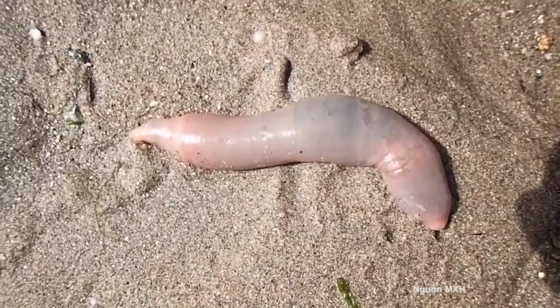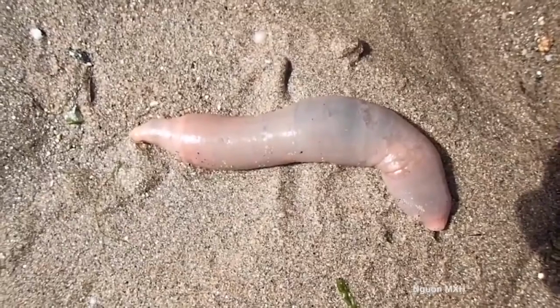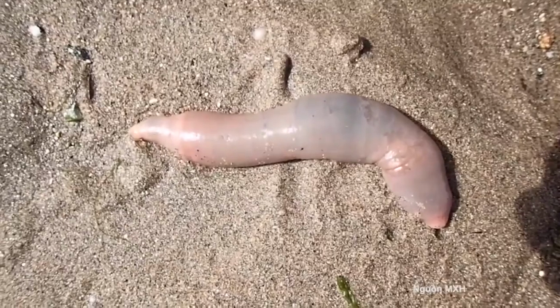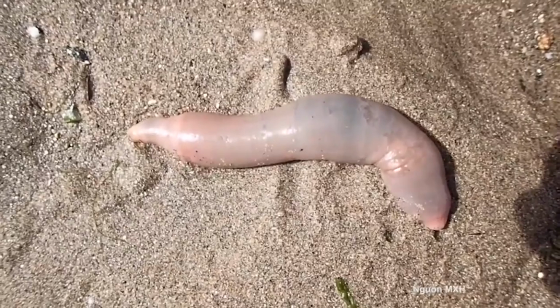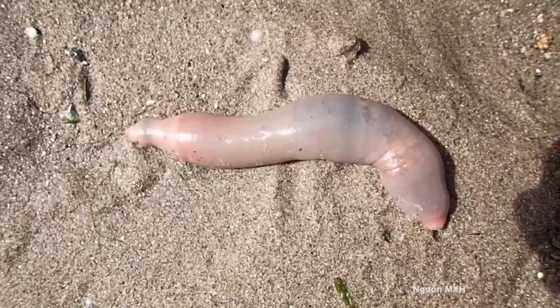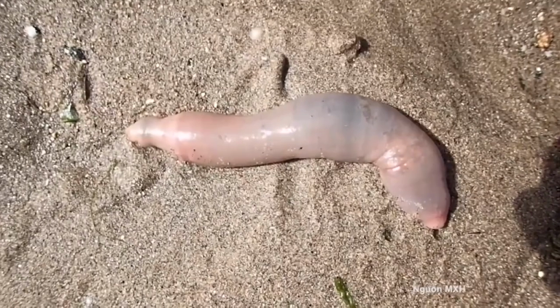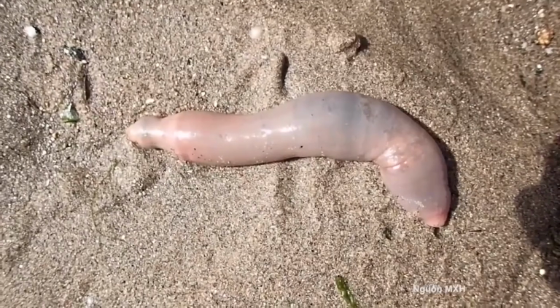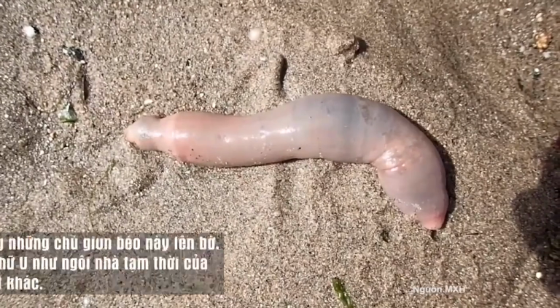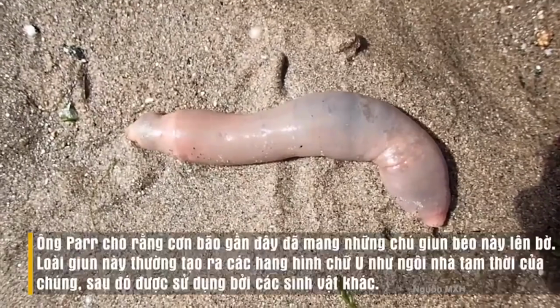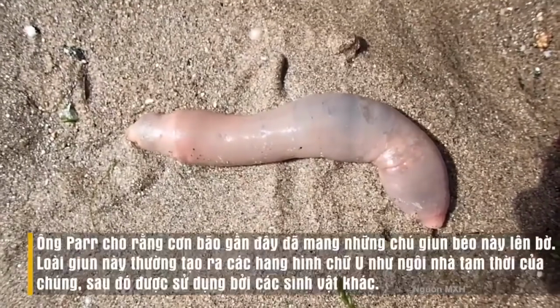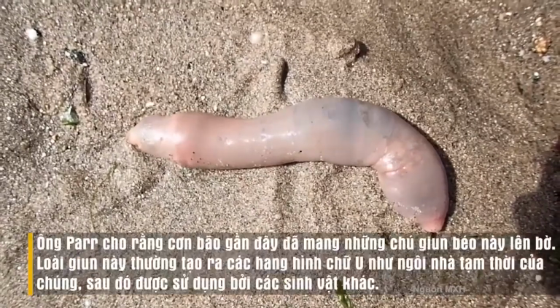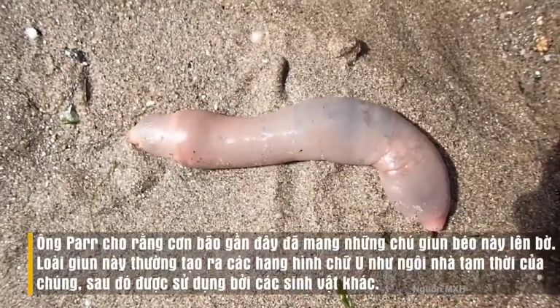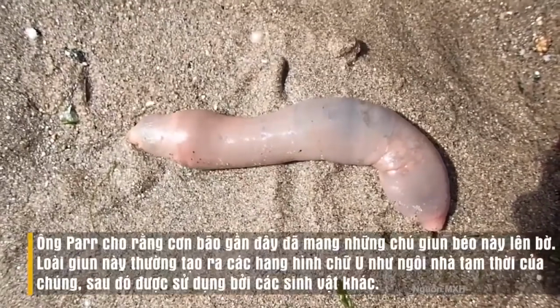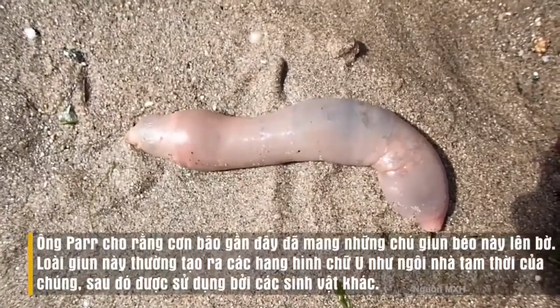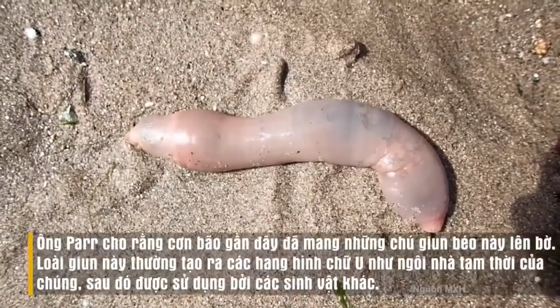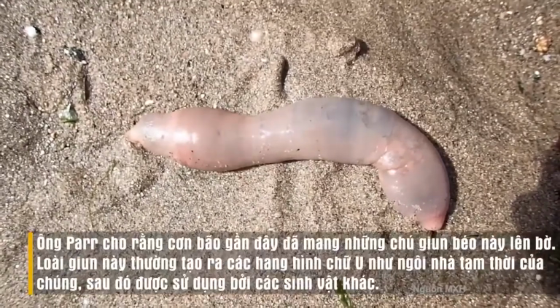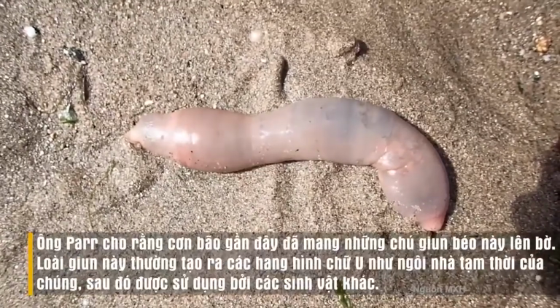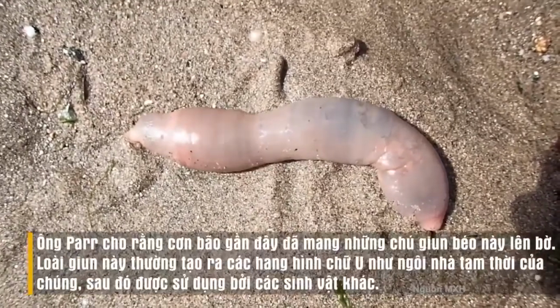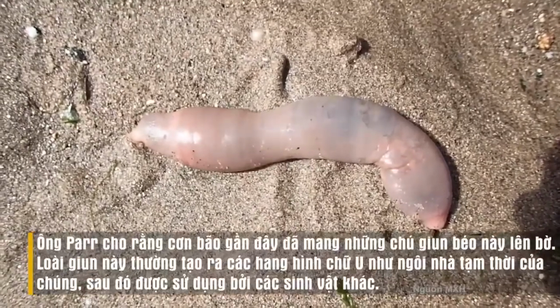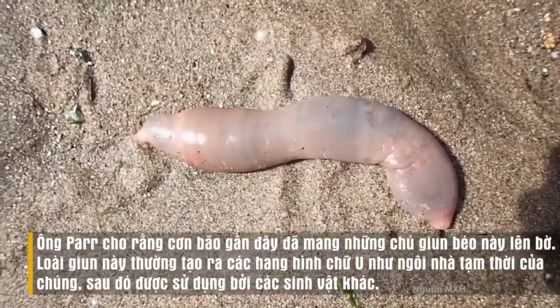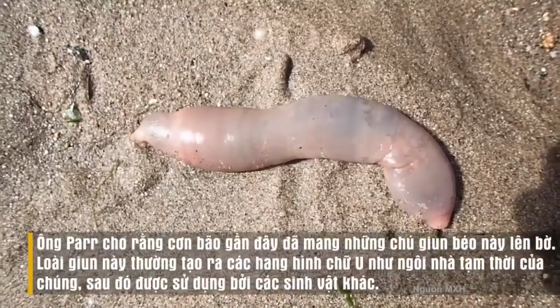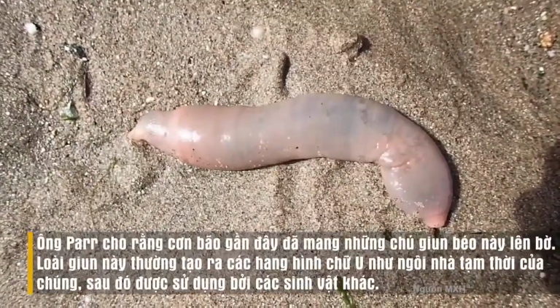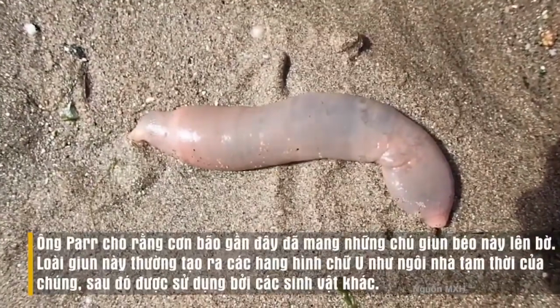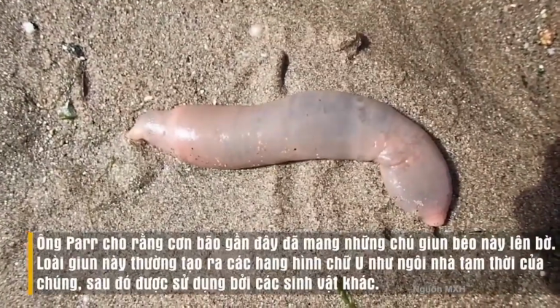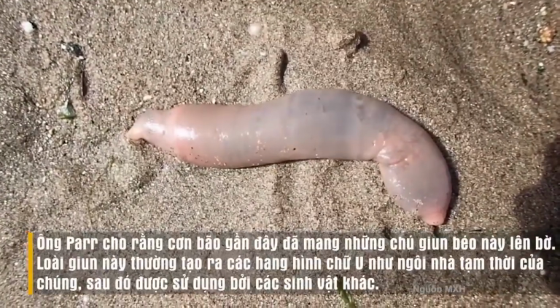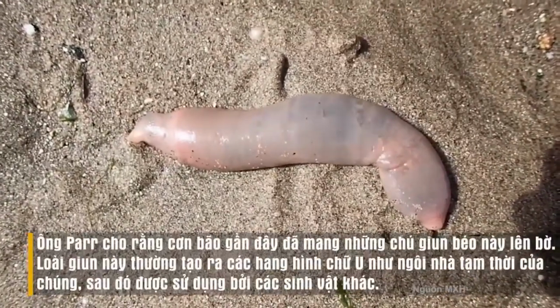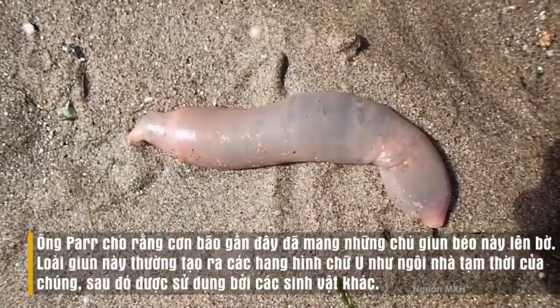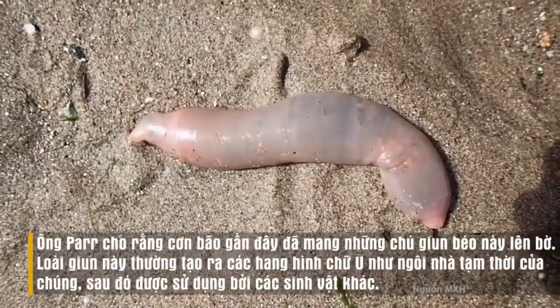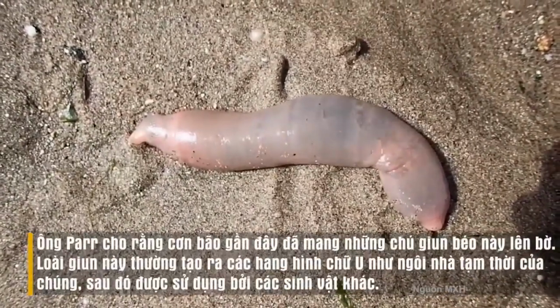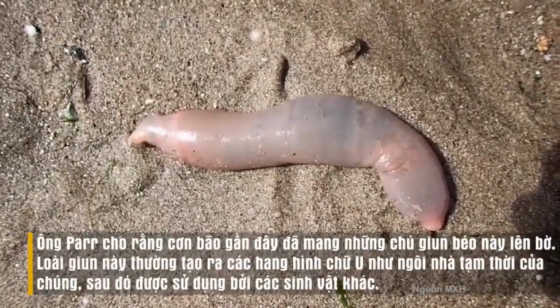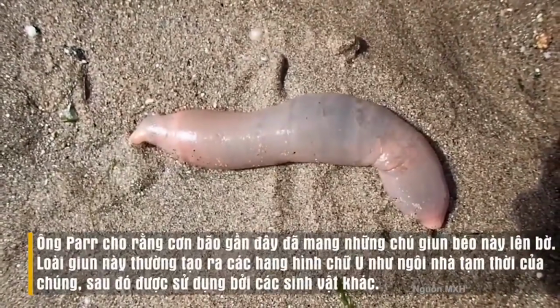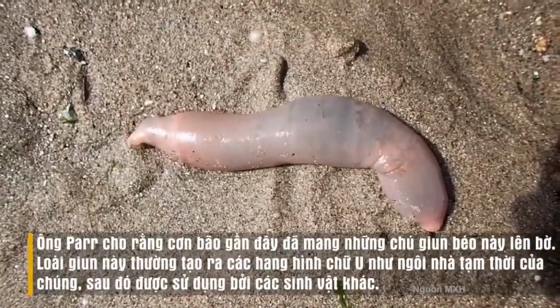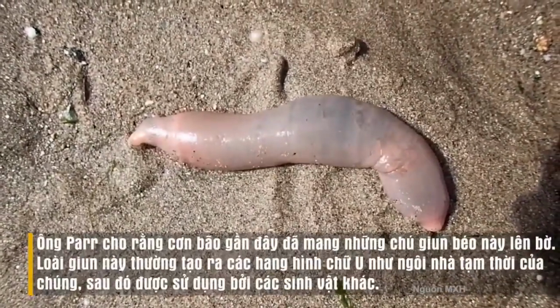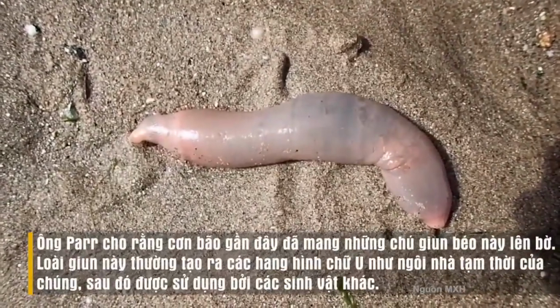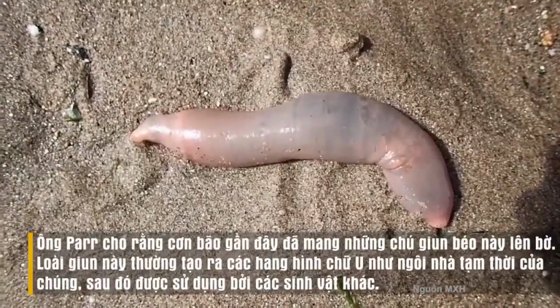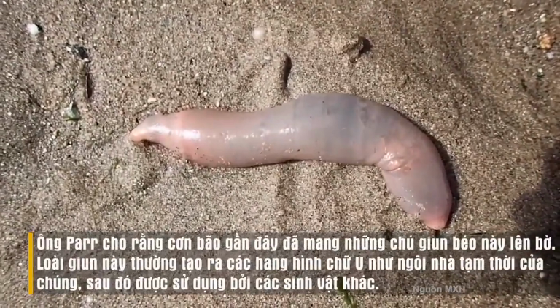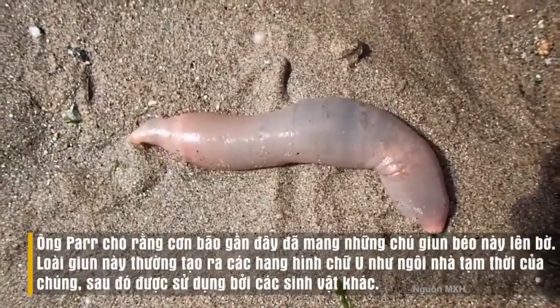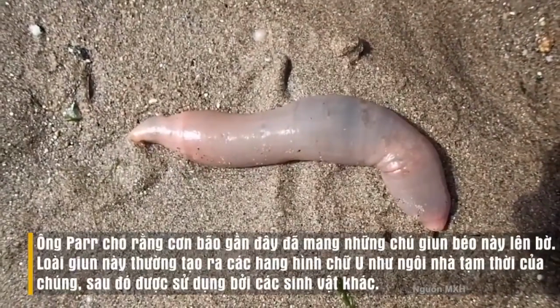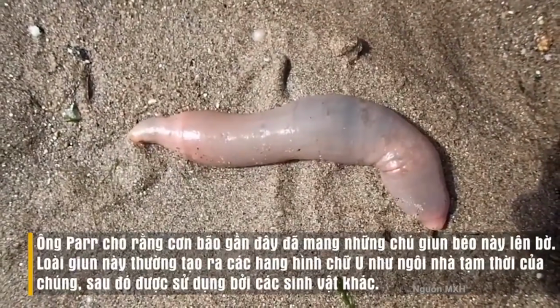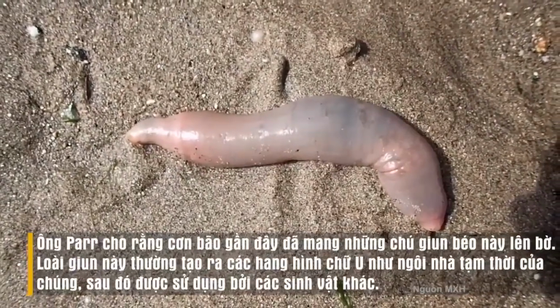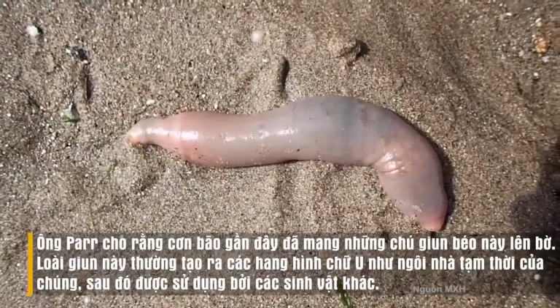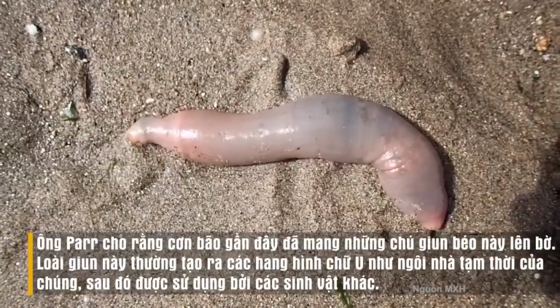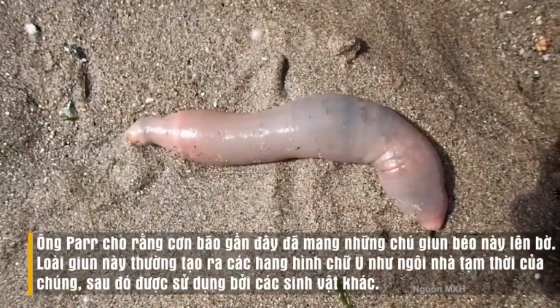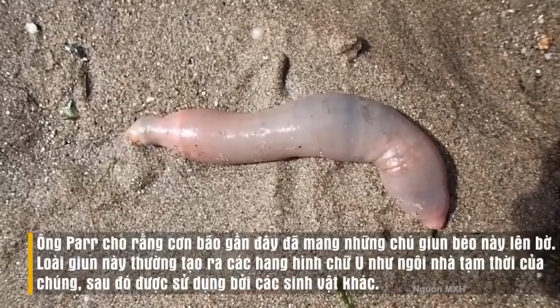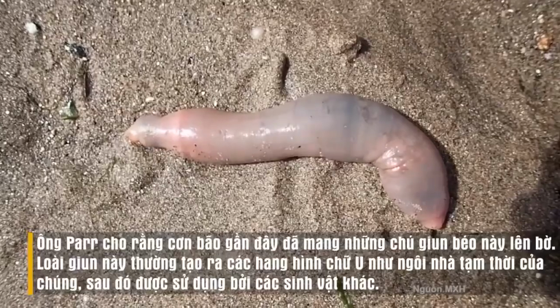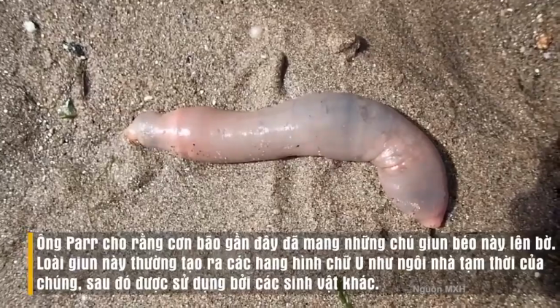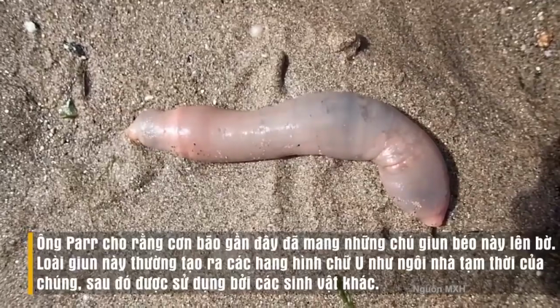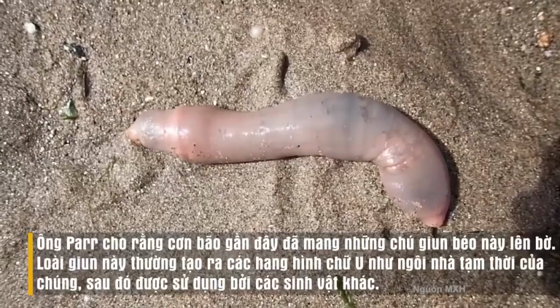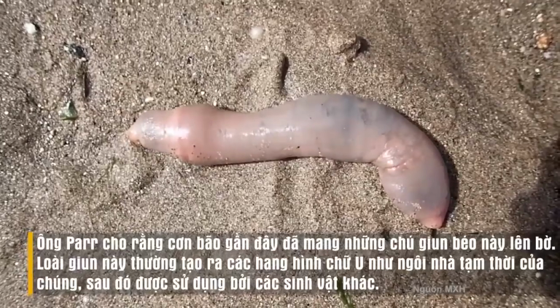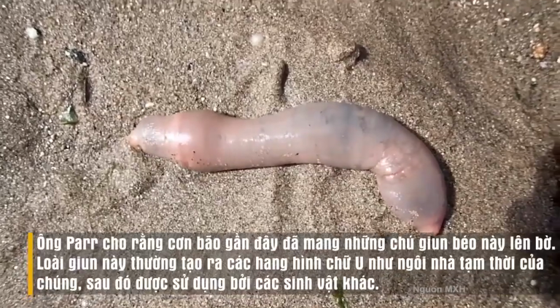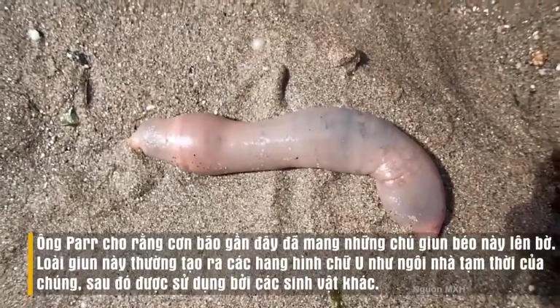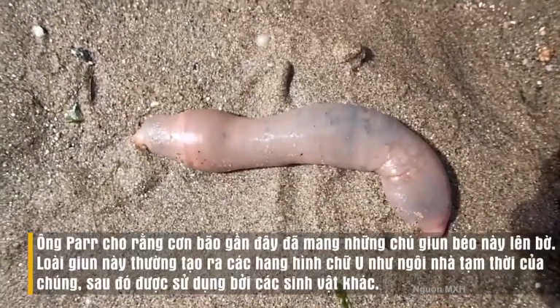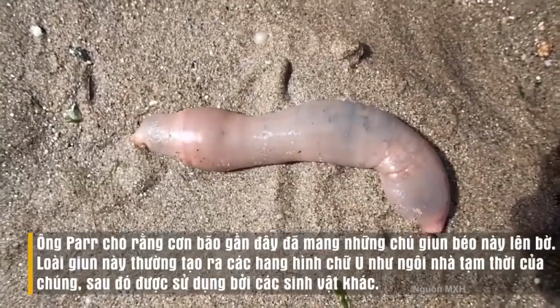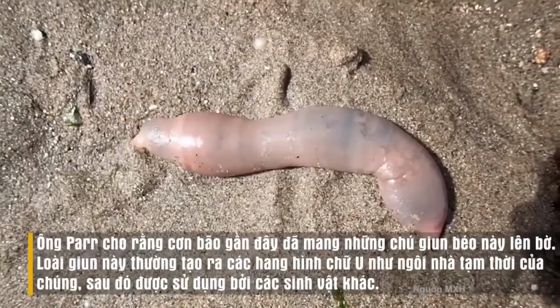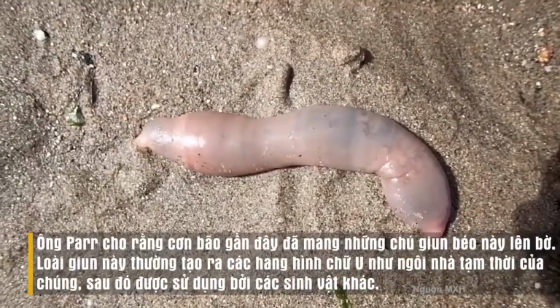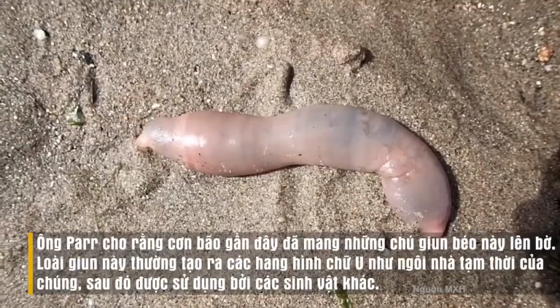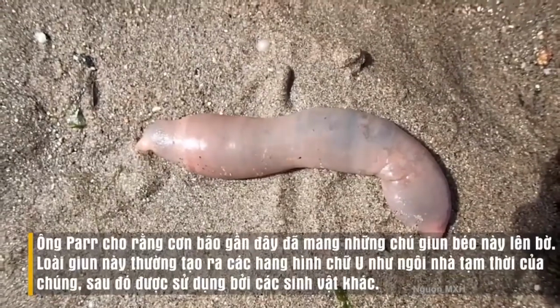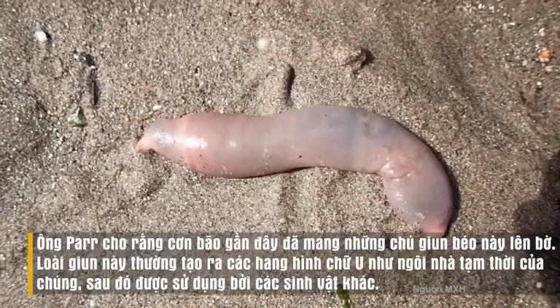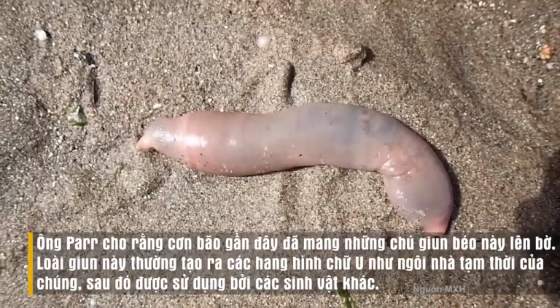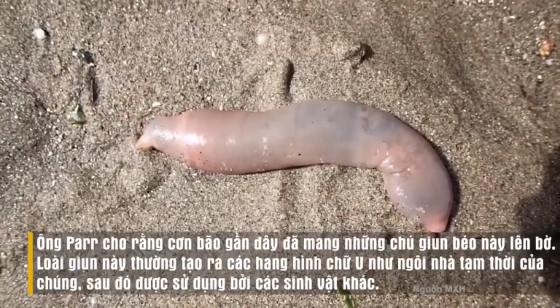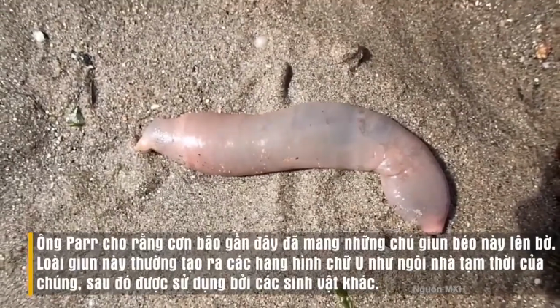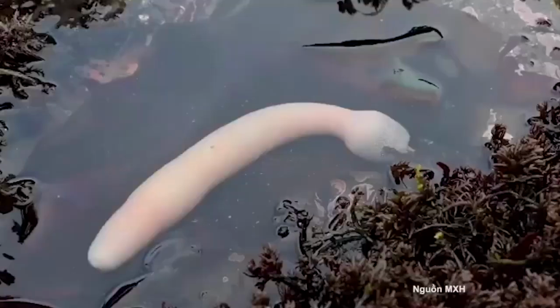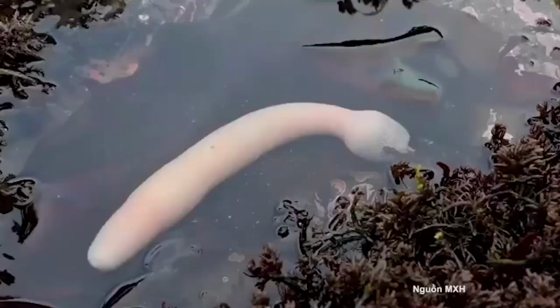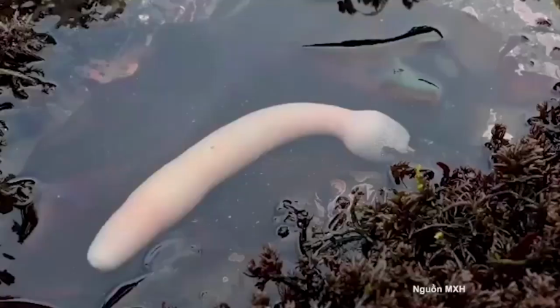There are several species that will live in association with the burrow of the innkeeper. We're here with a group of...